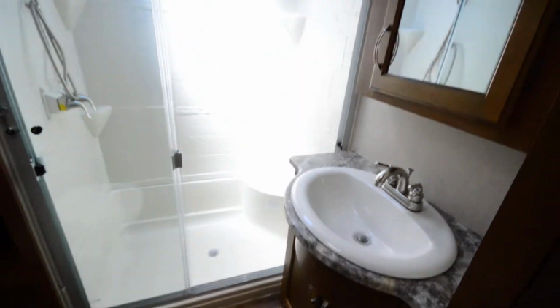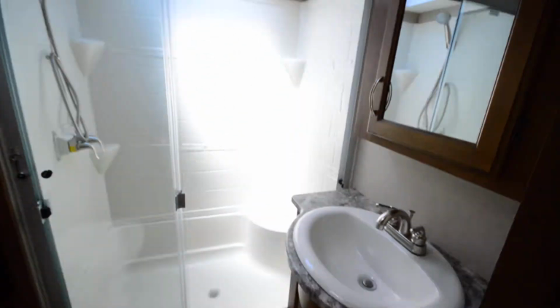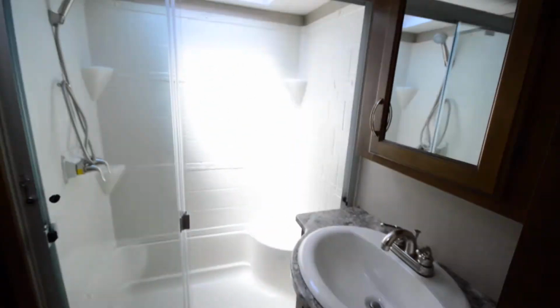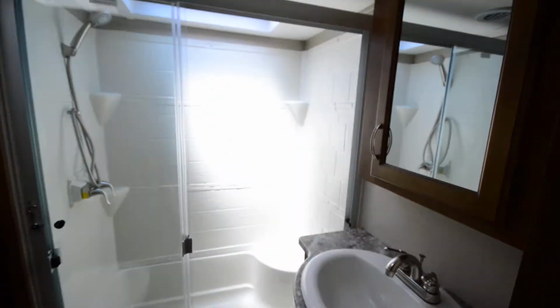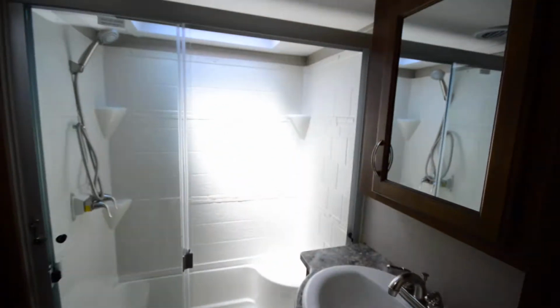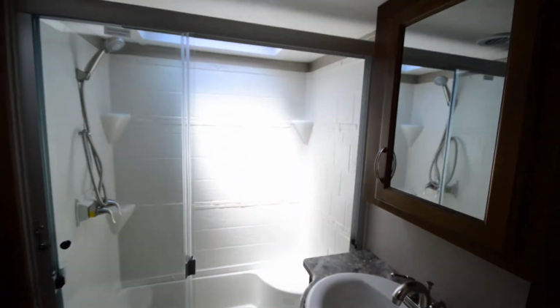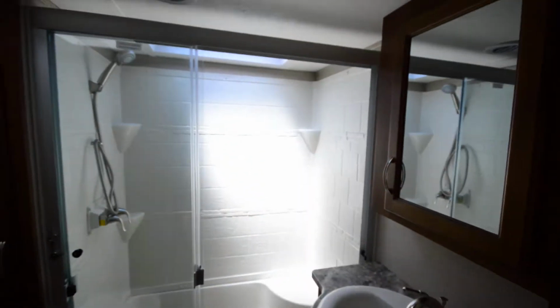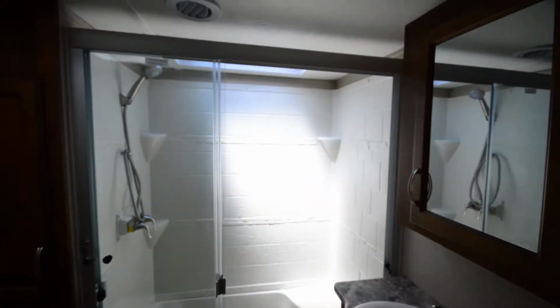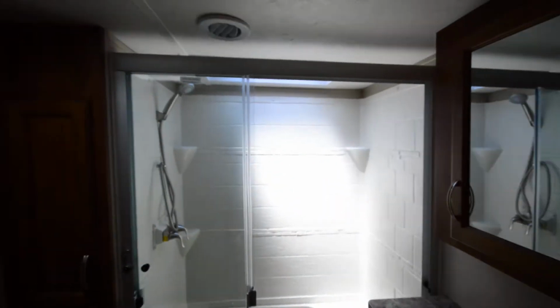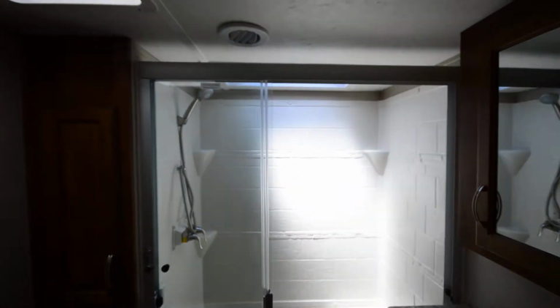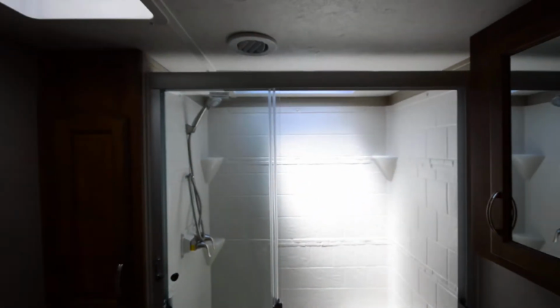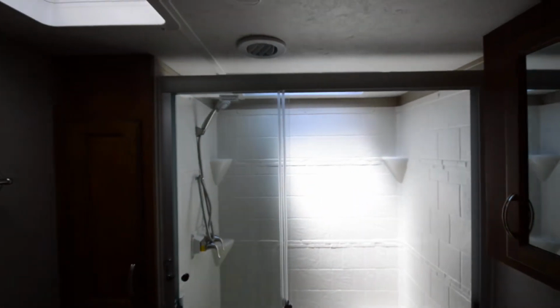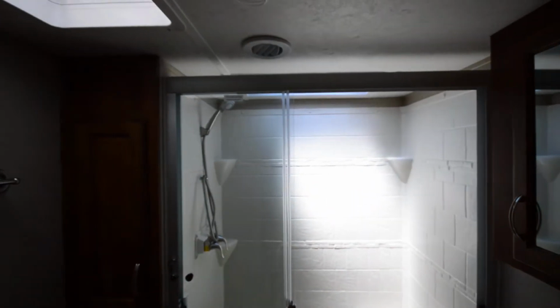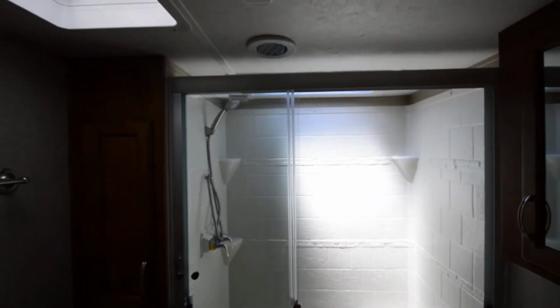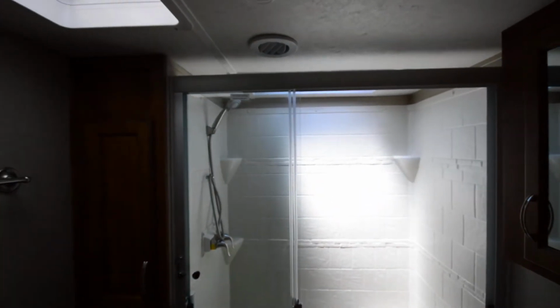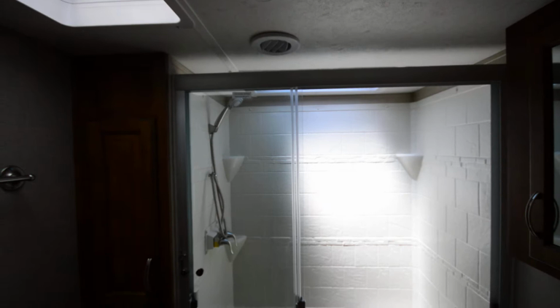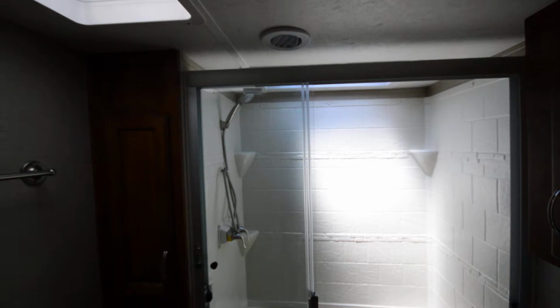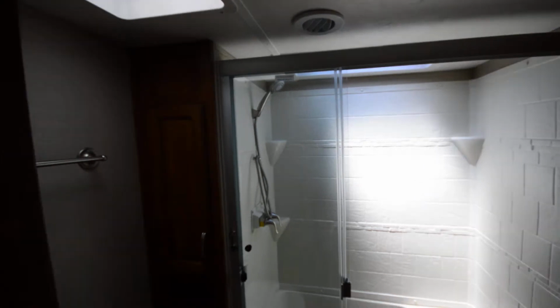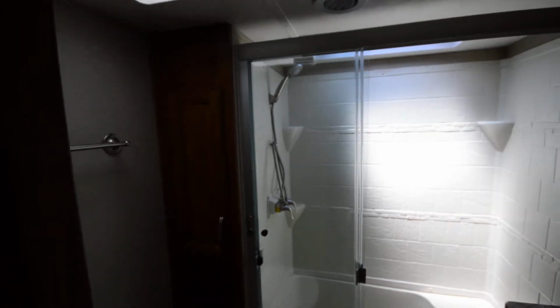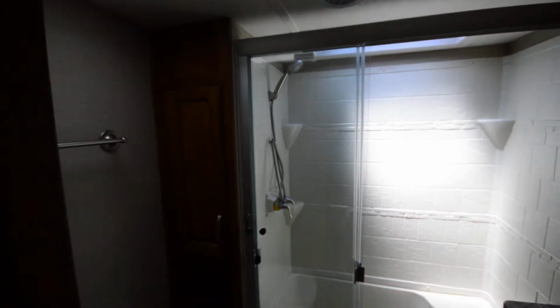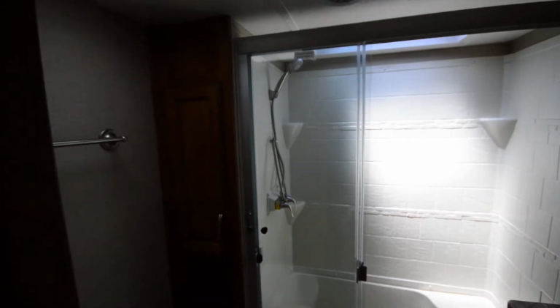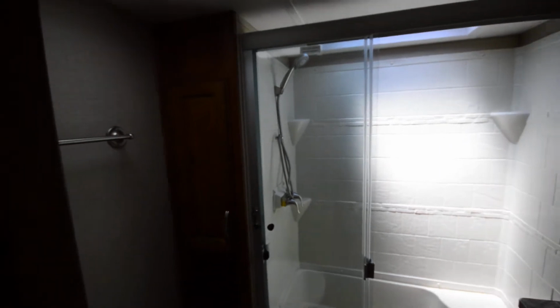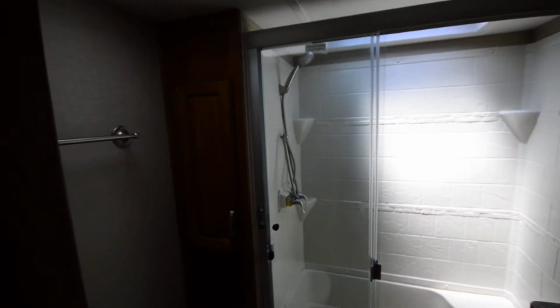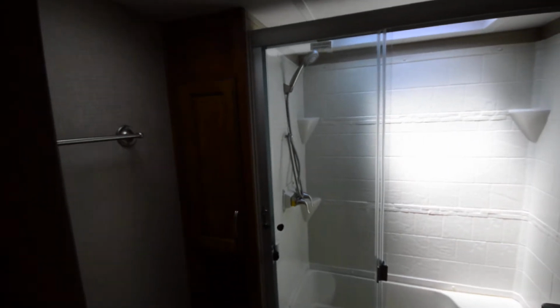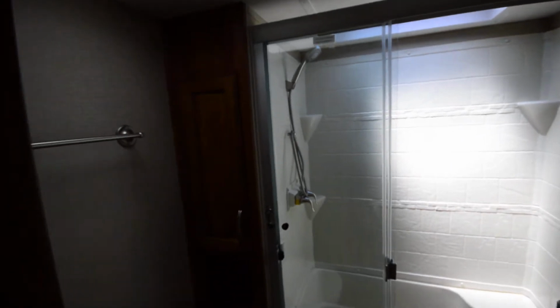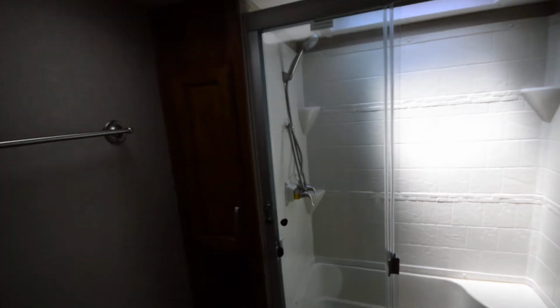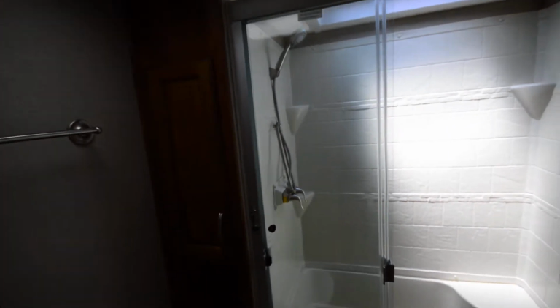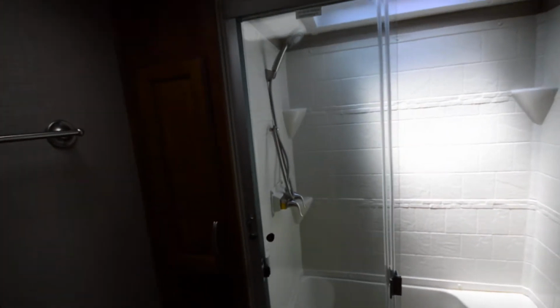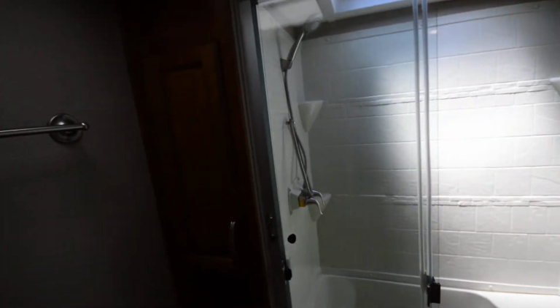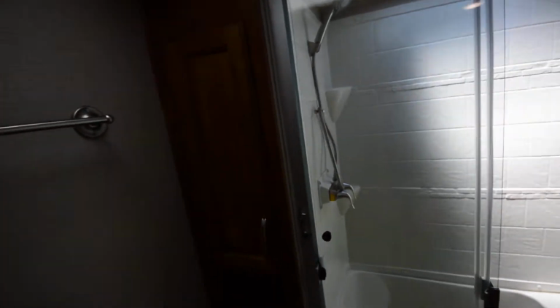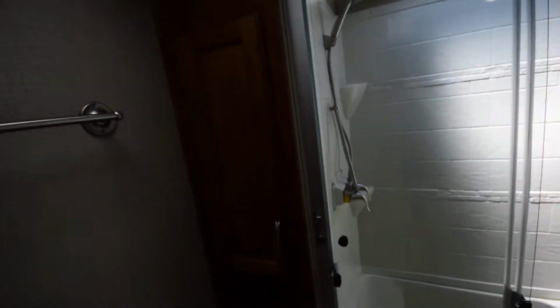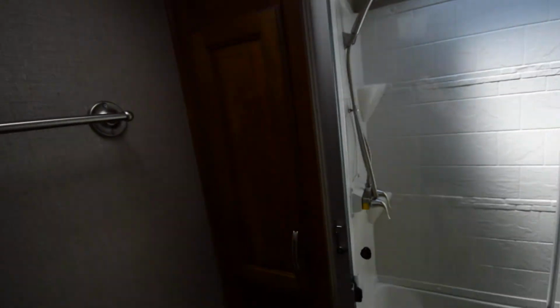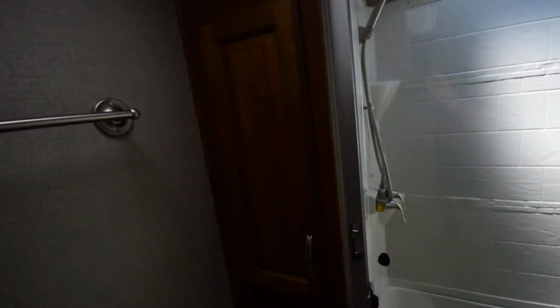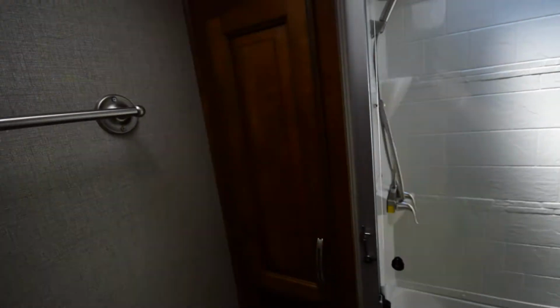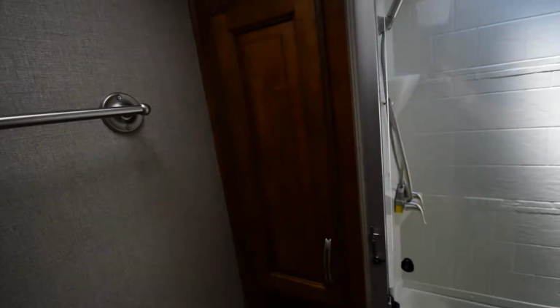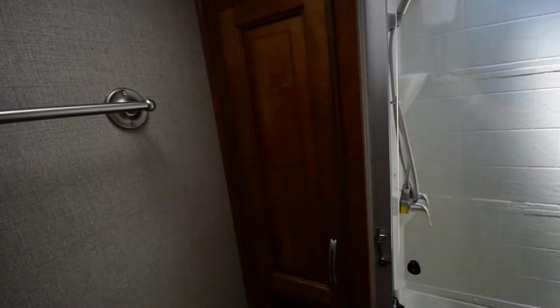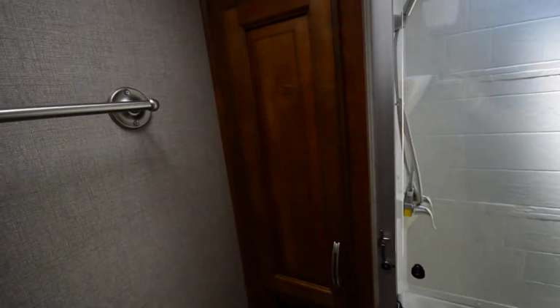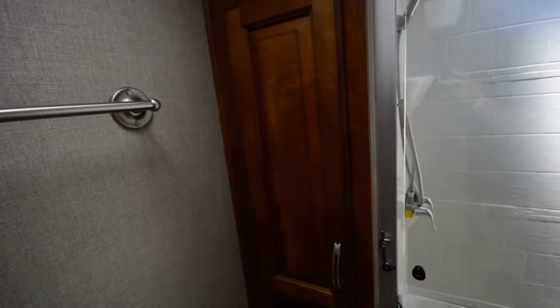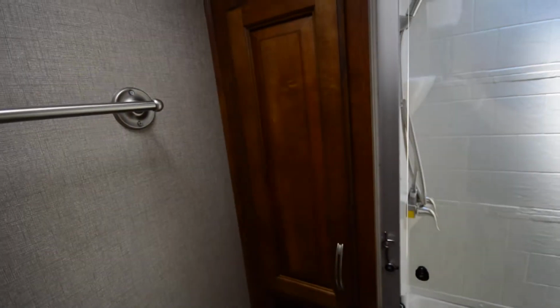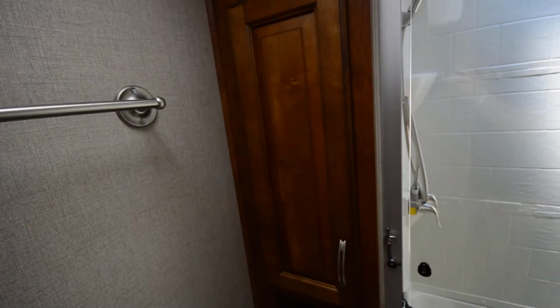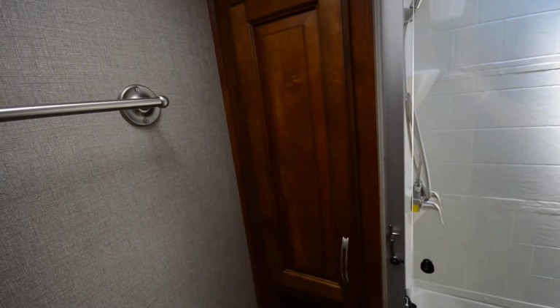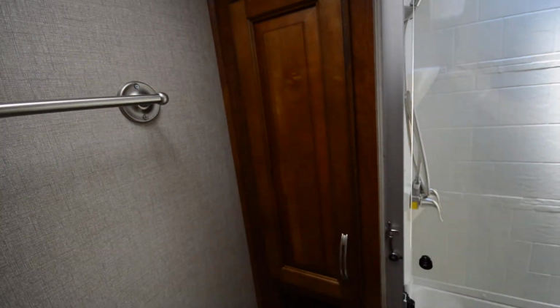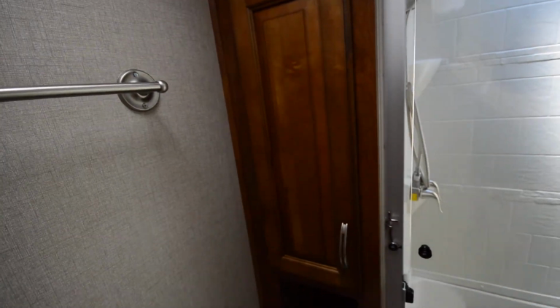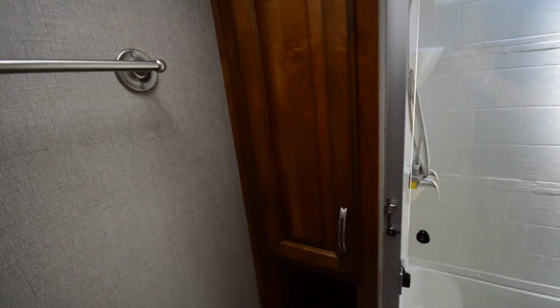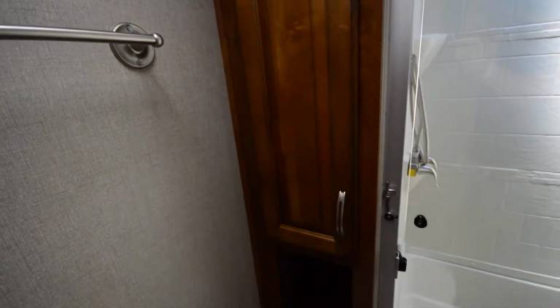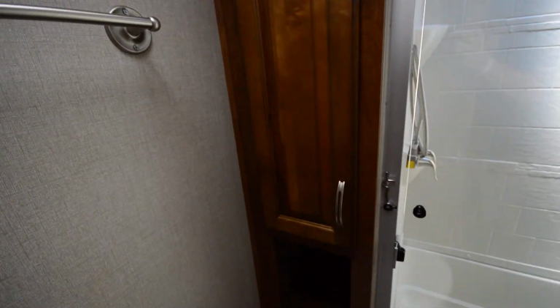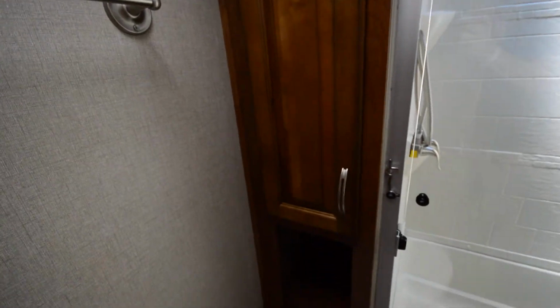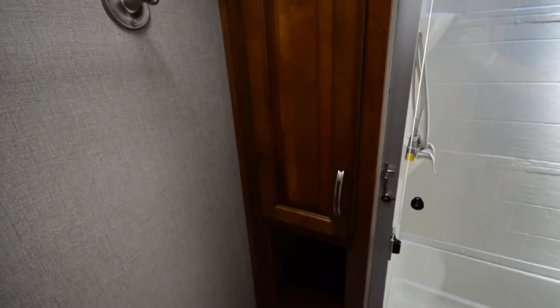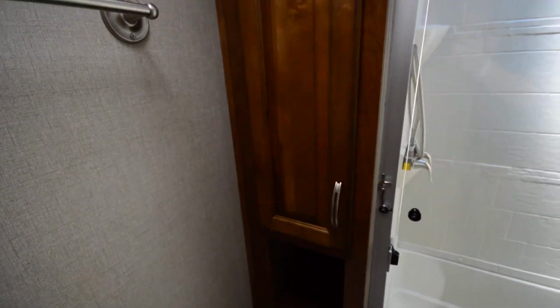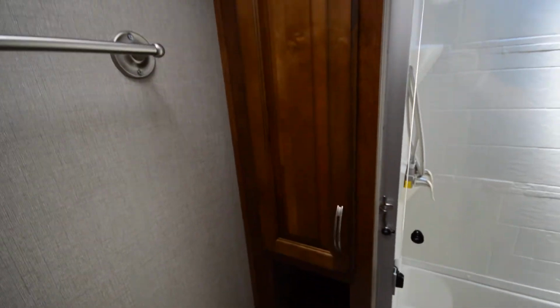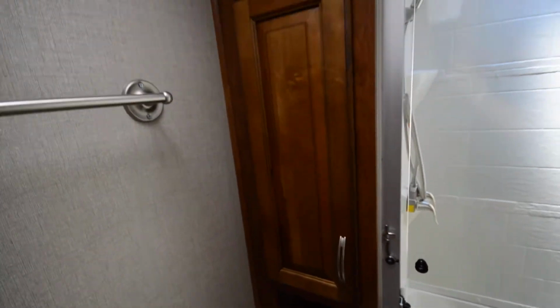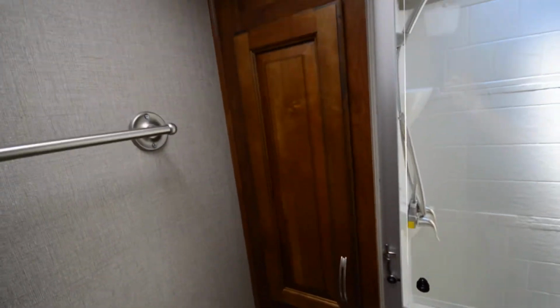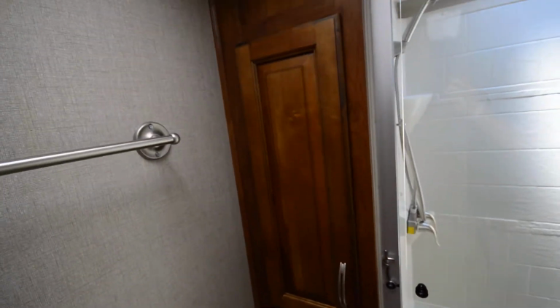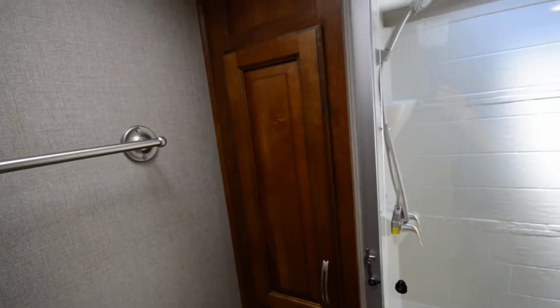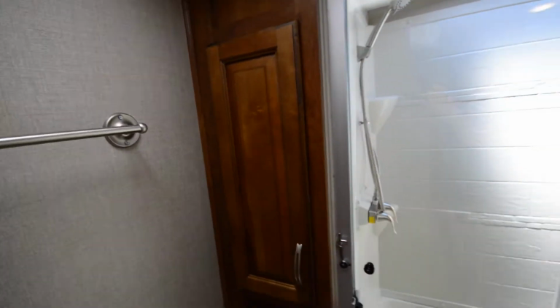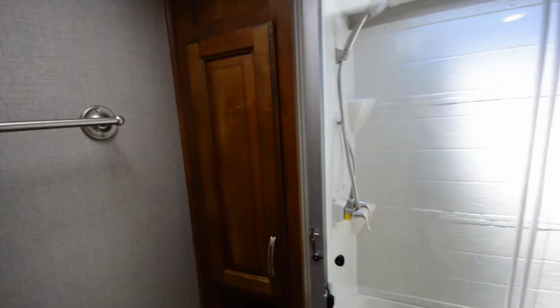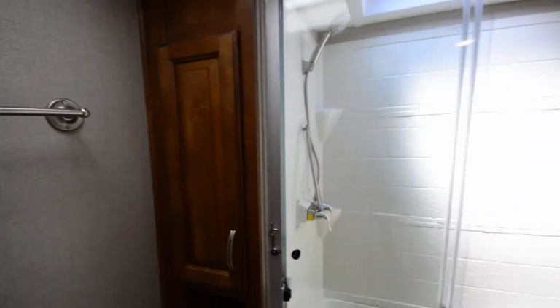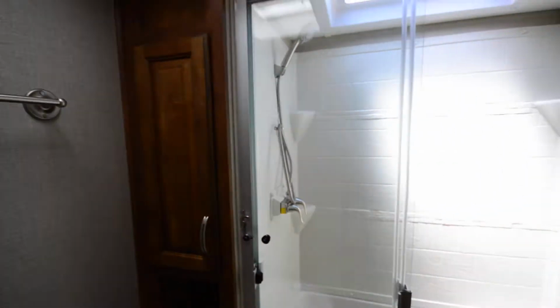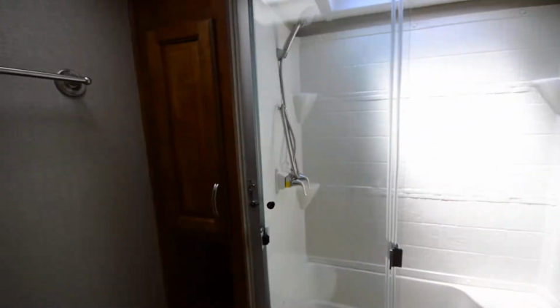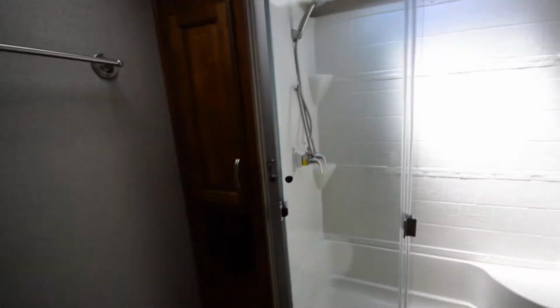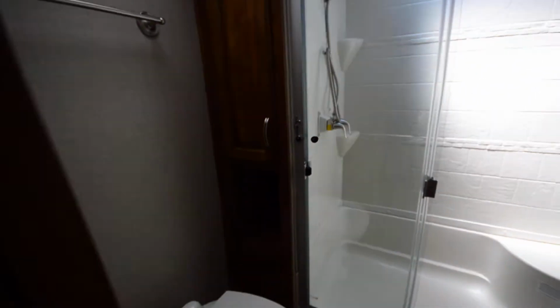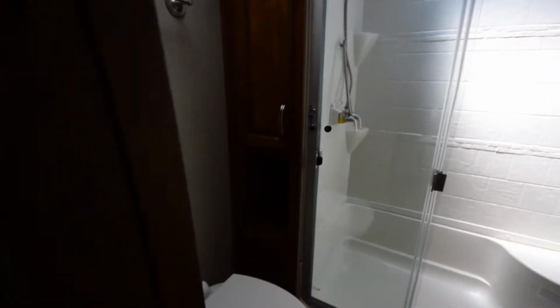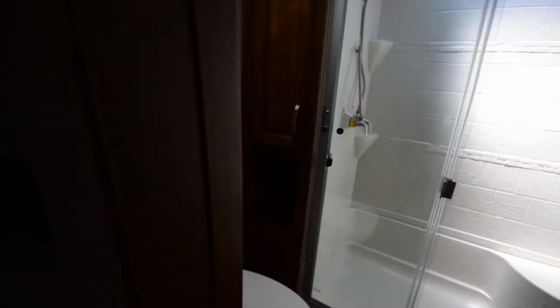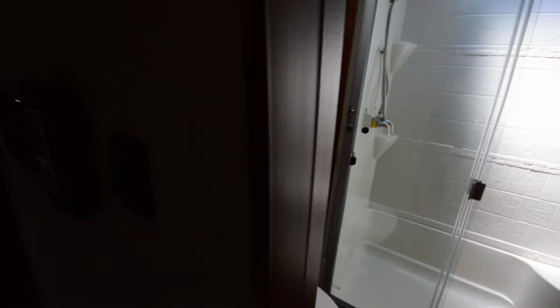Nice big kitchen. And we've got our storage here in the bathroom.